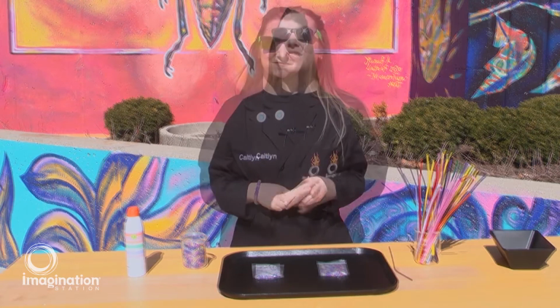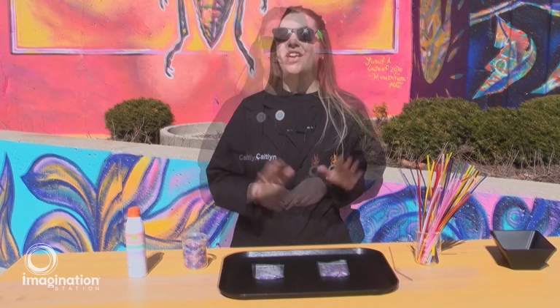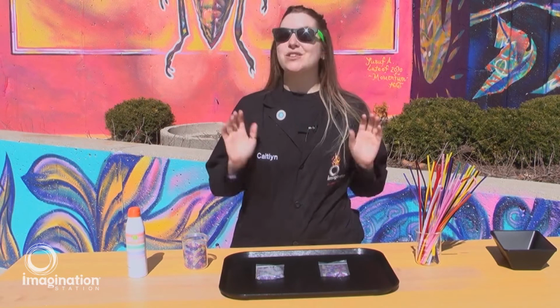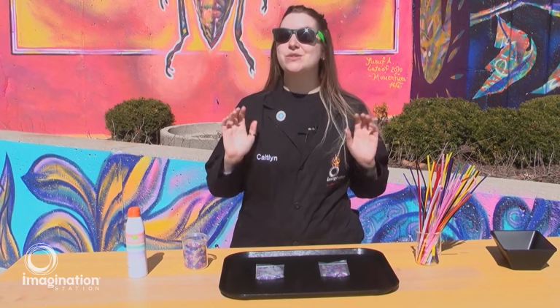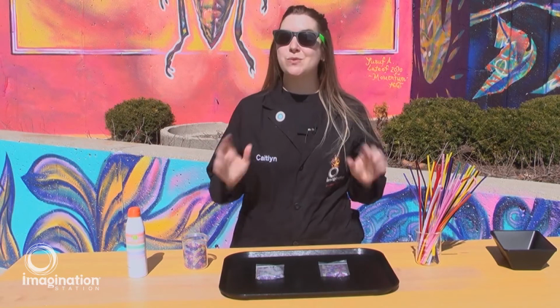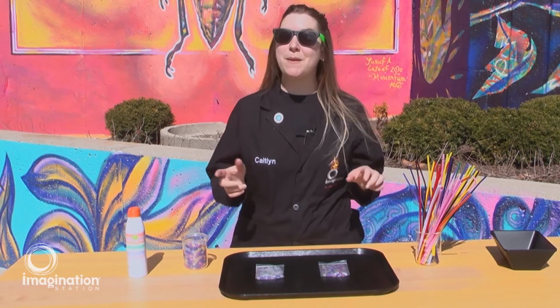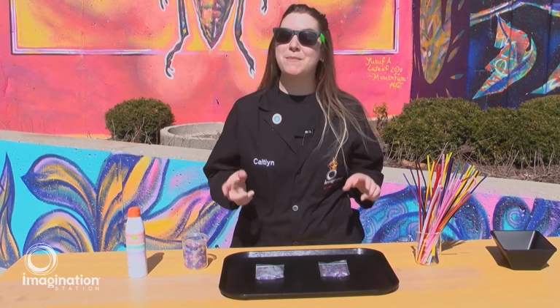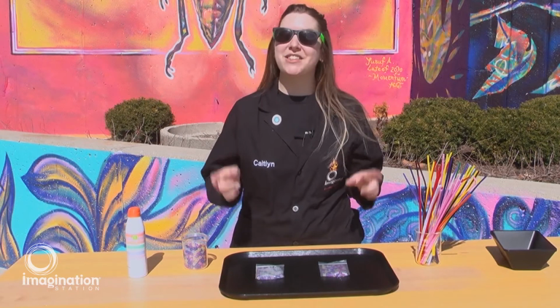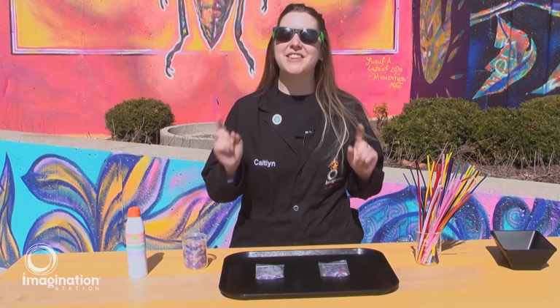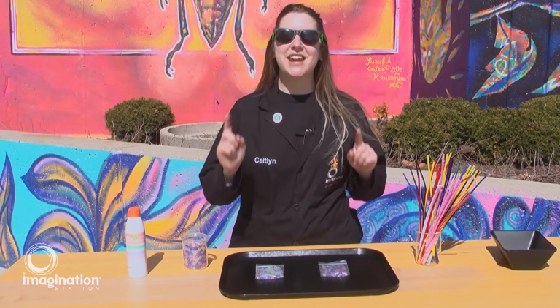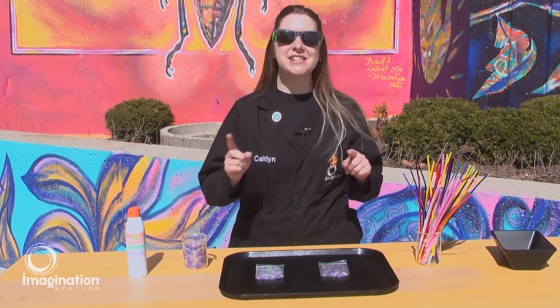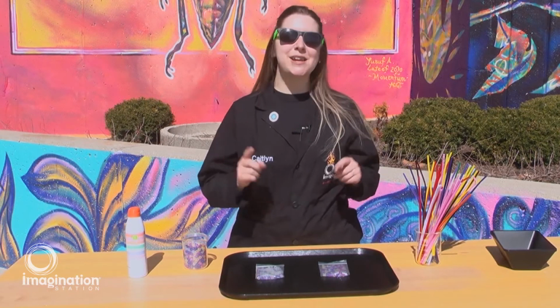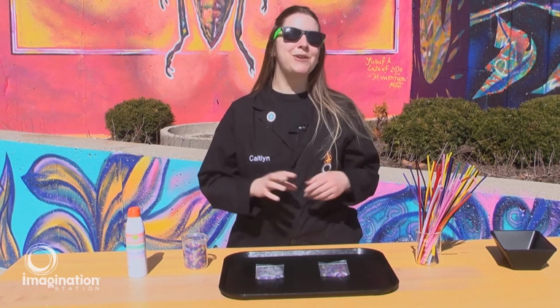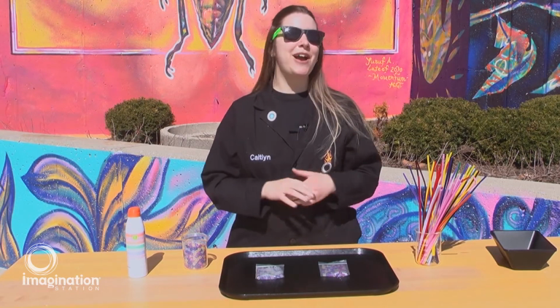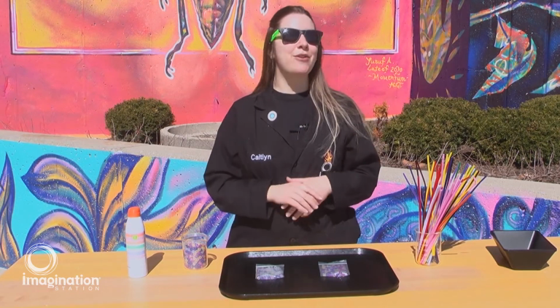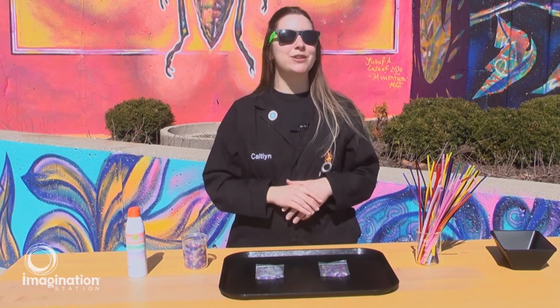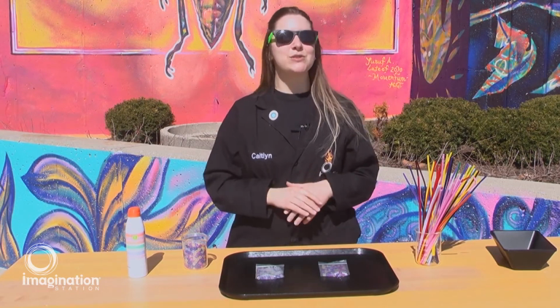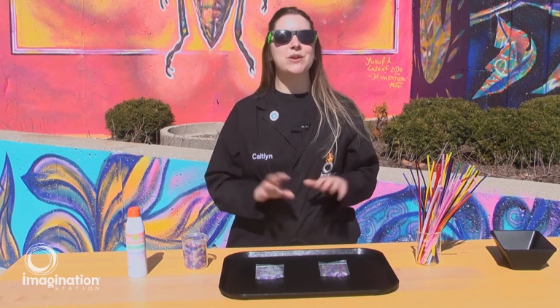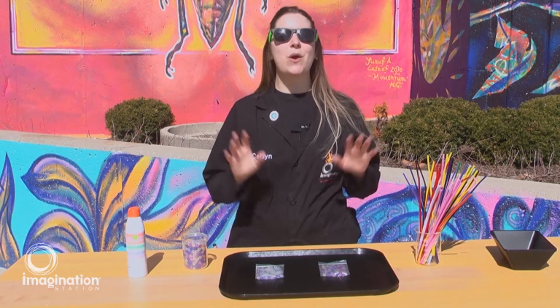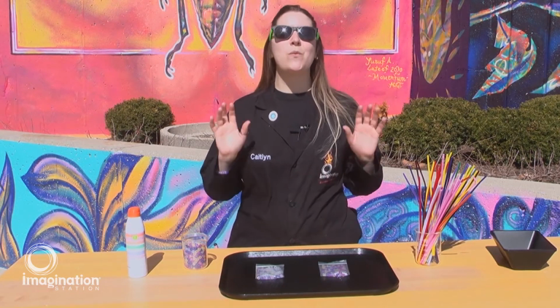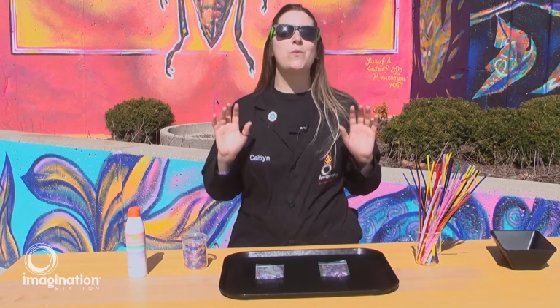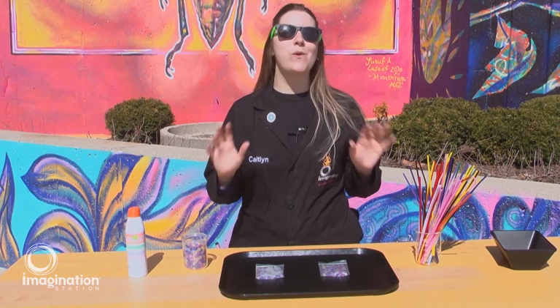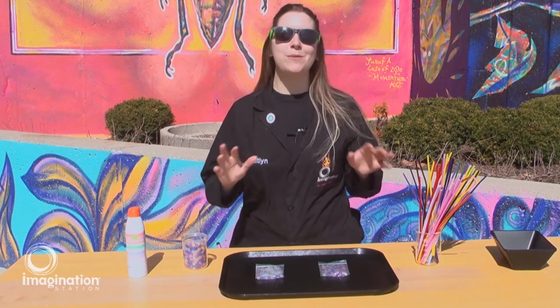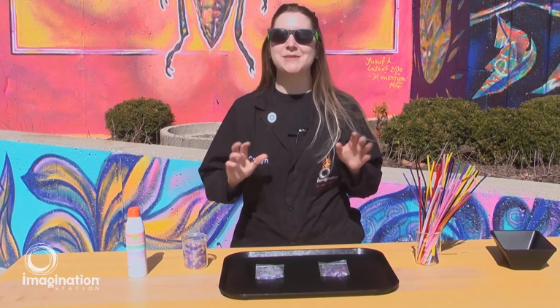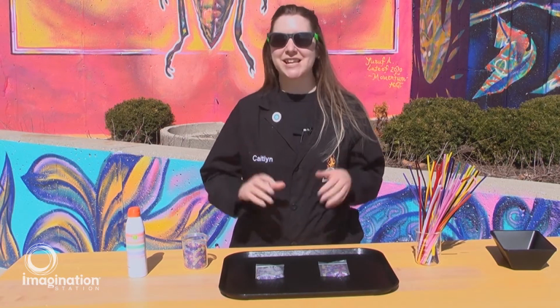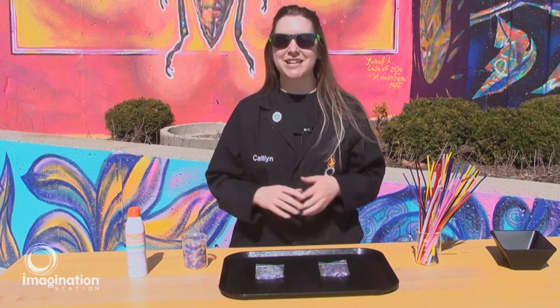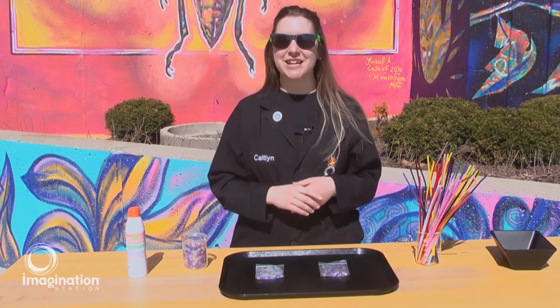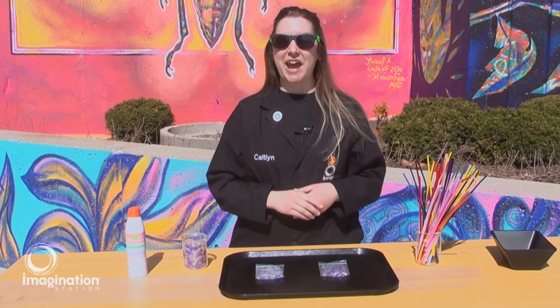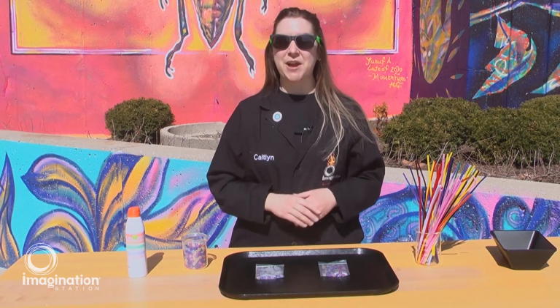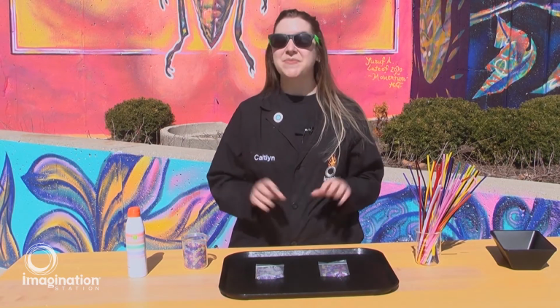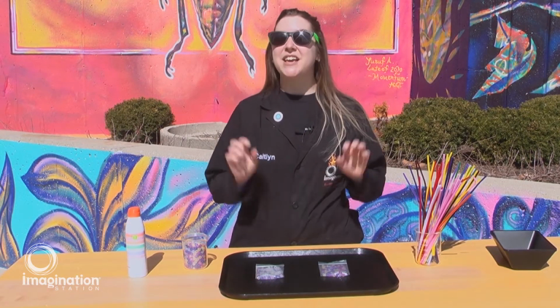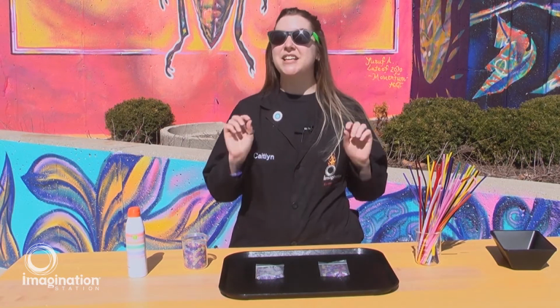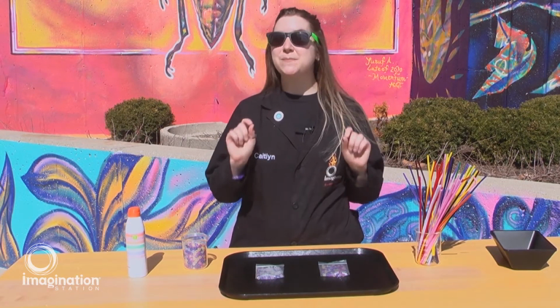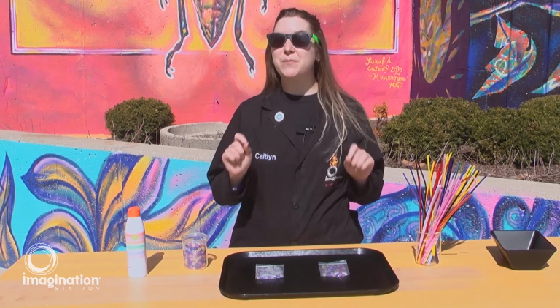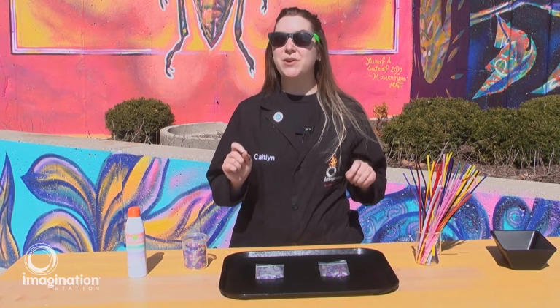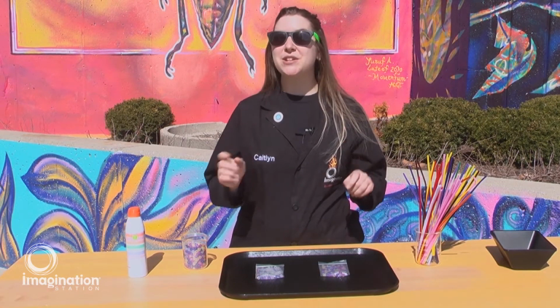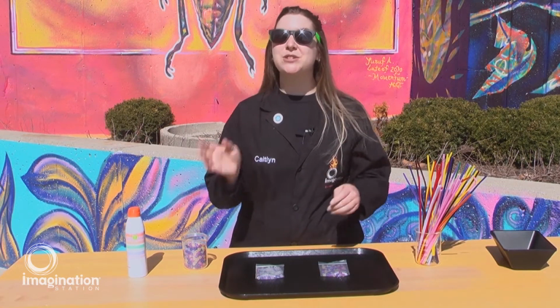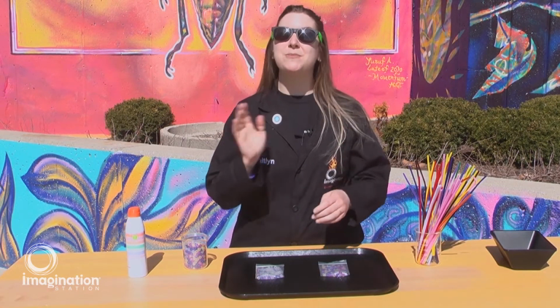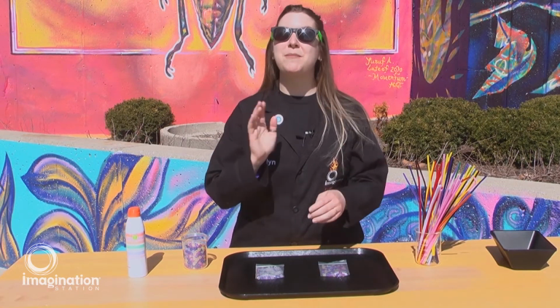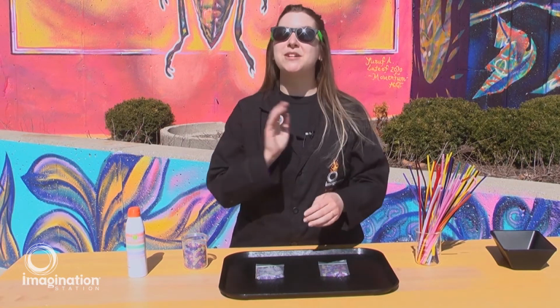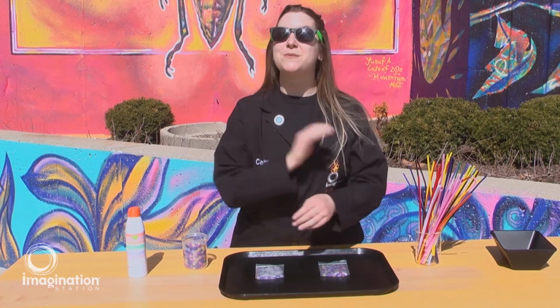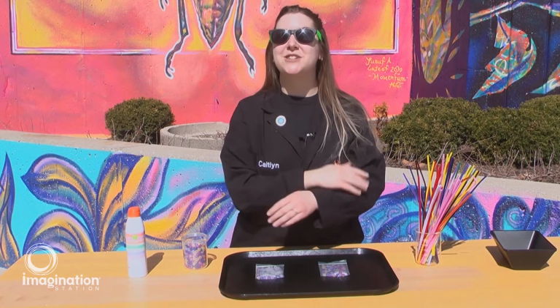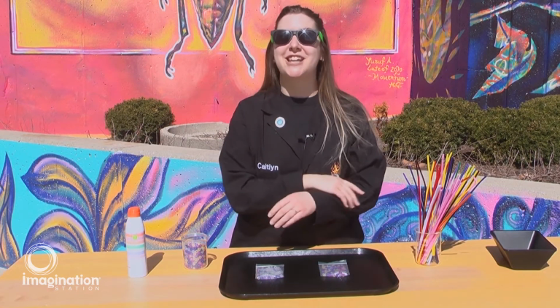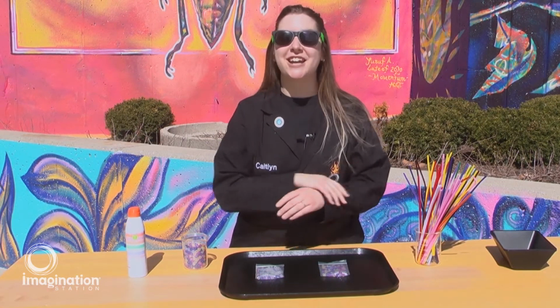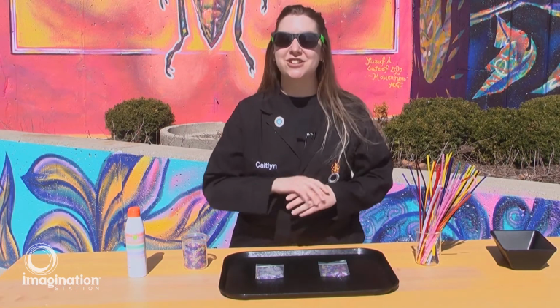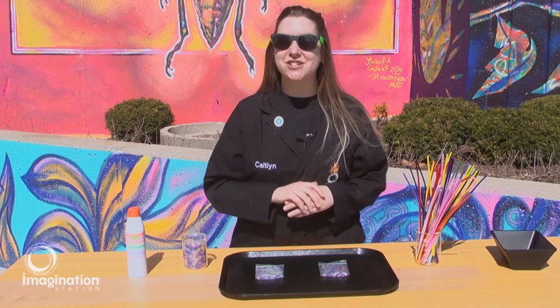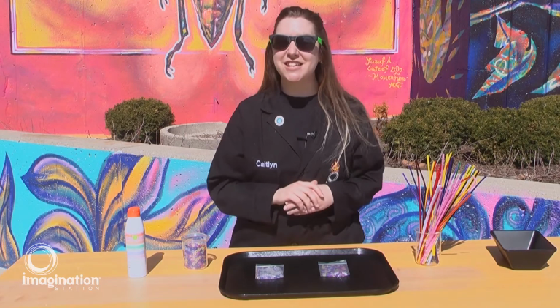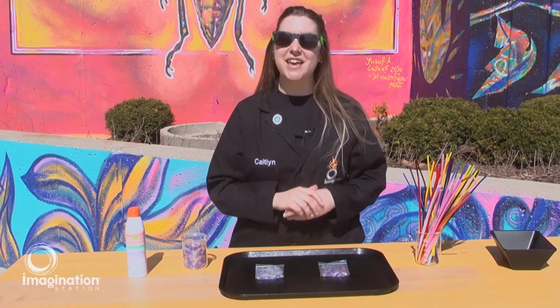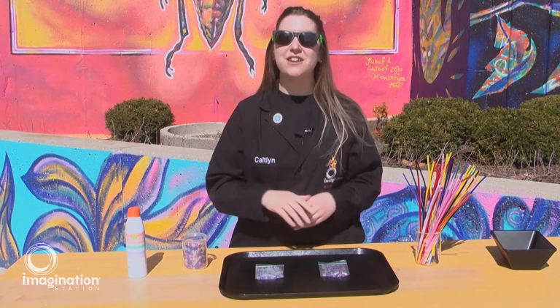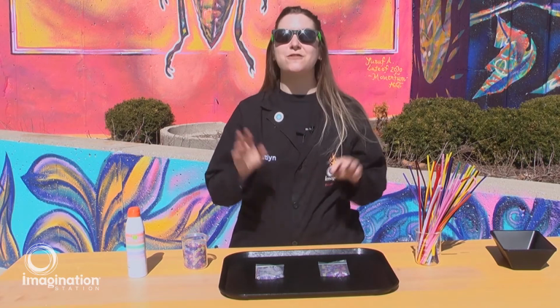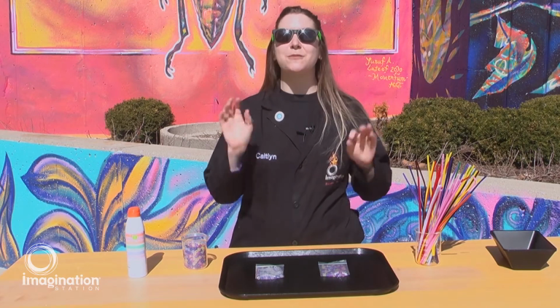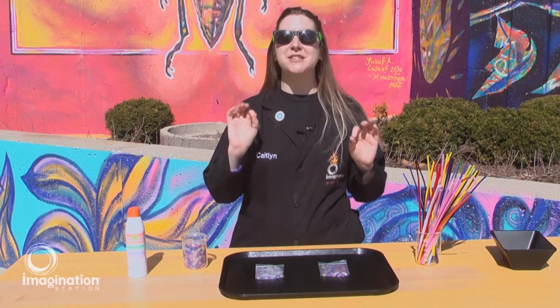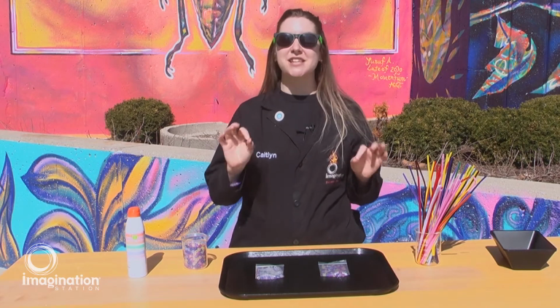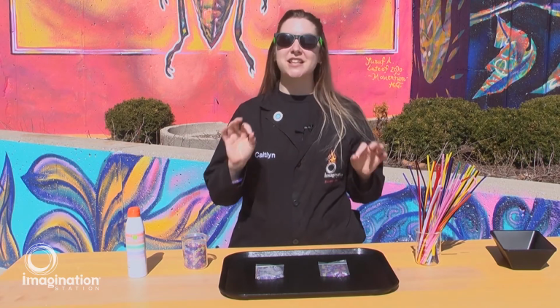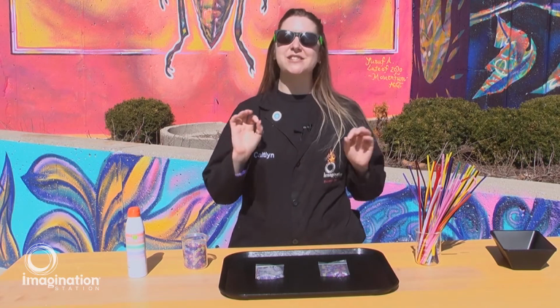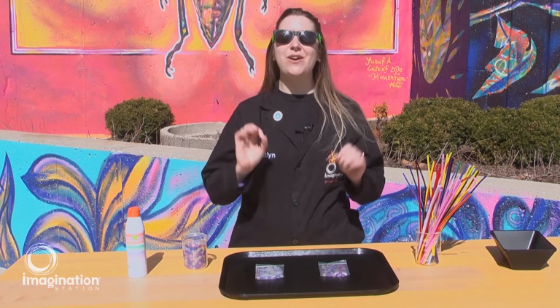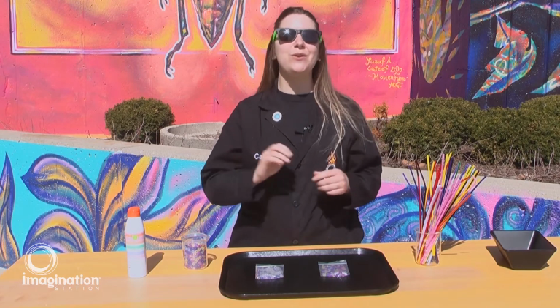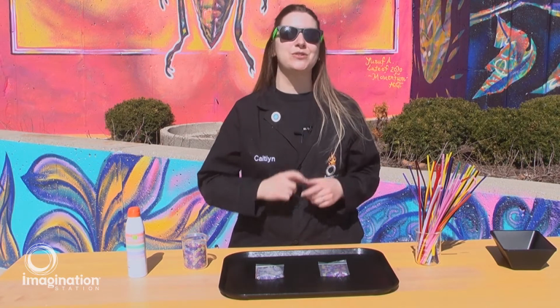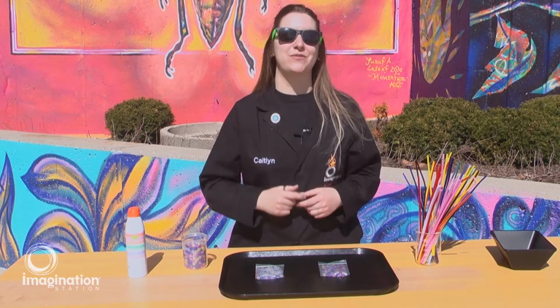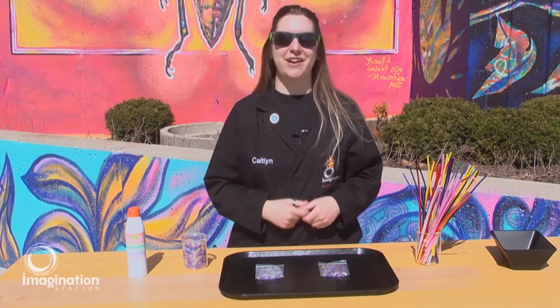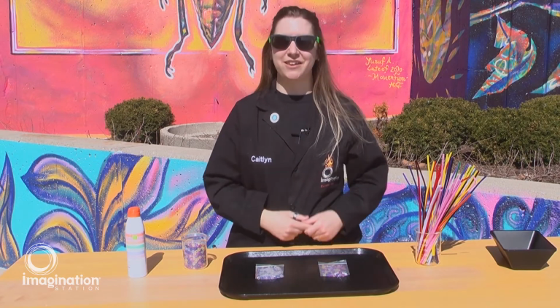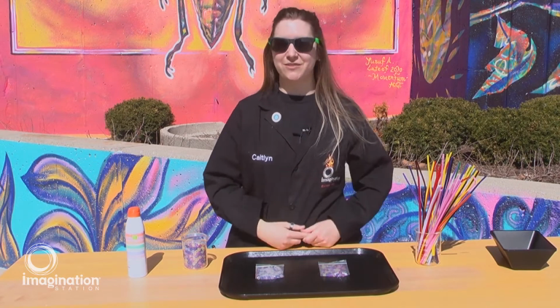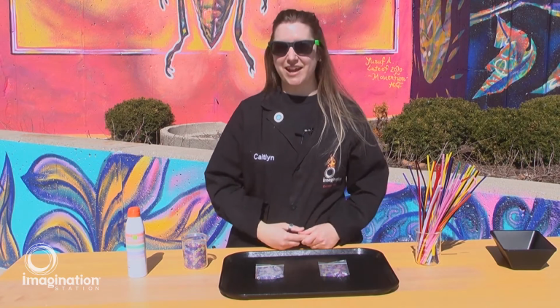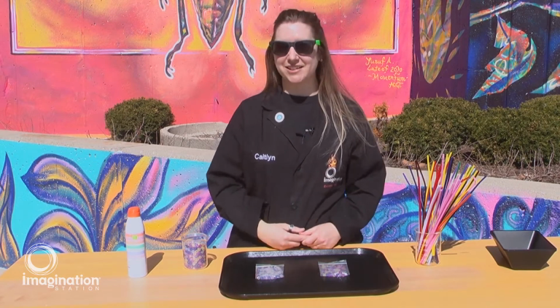So remember, the next time you're out enjoying a warm sunny day, it's important to remember to protect your skin from the sun's ultraviolet rays.